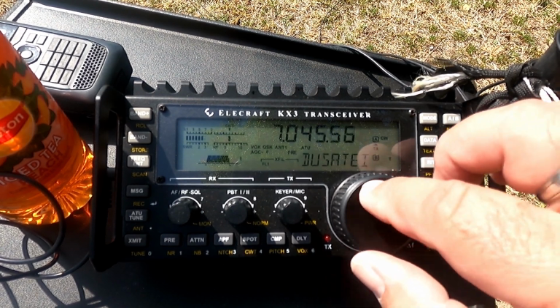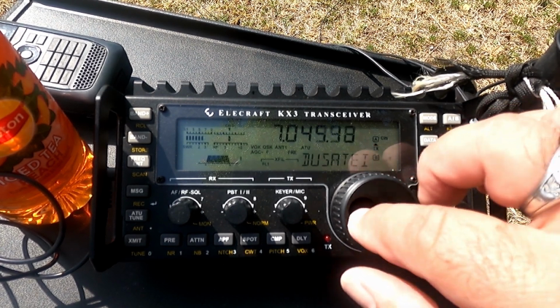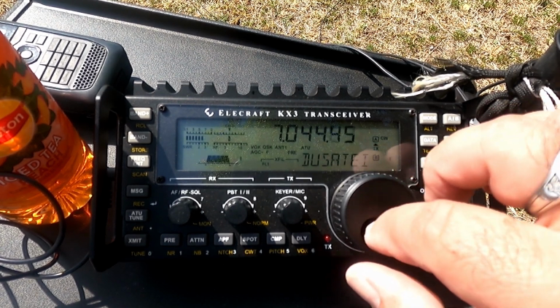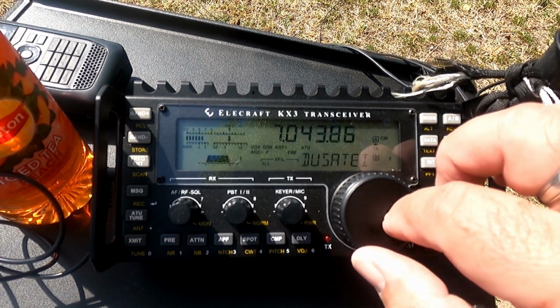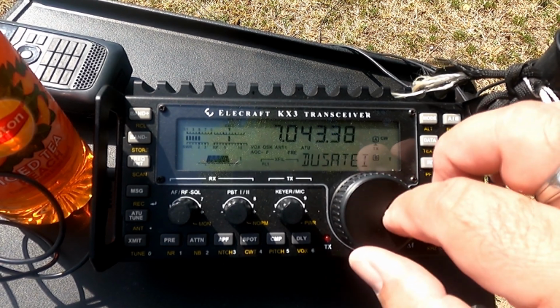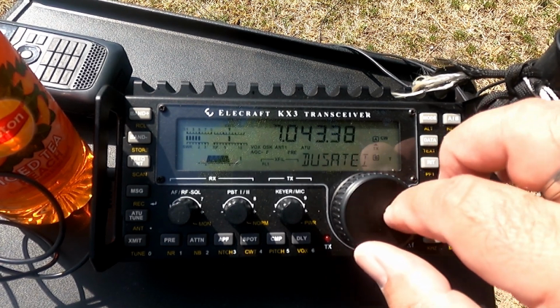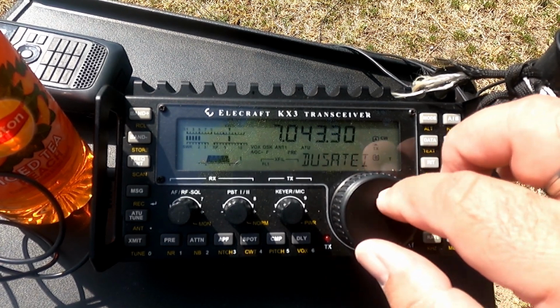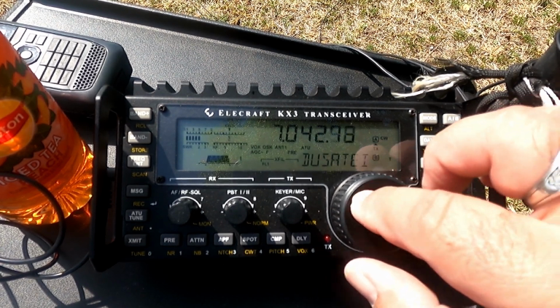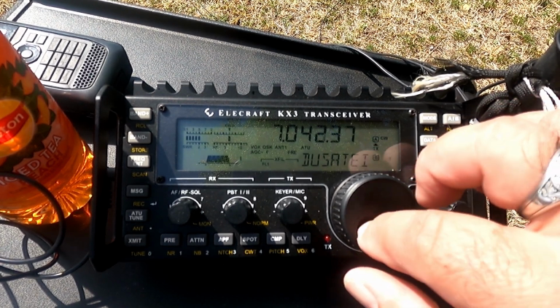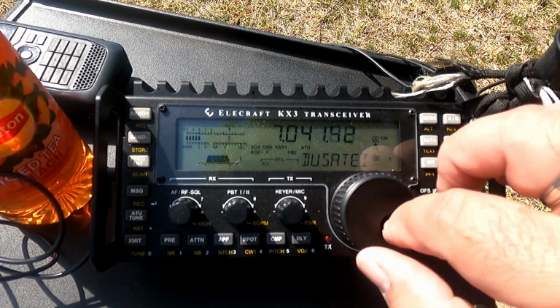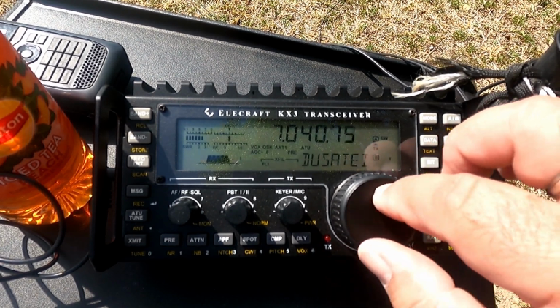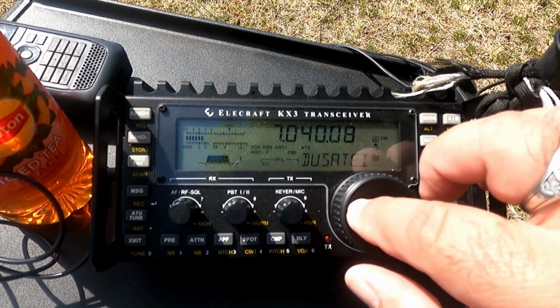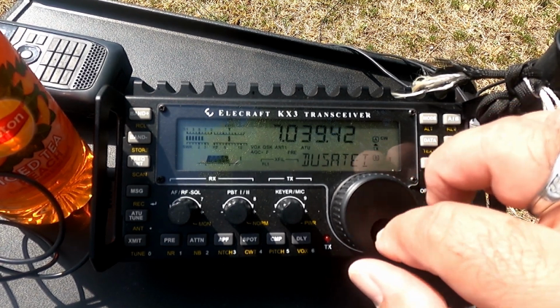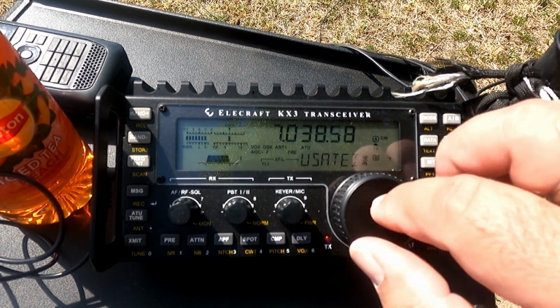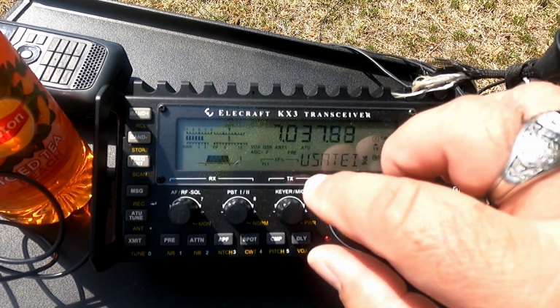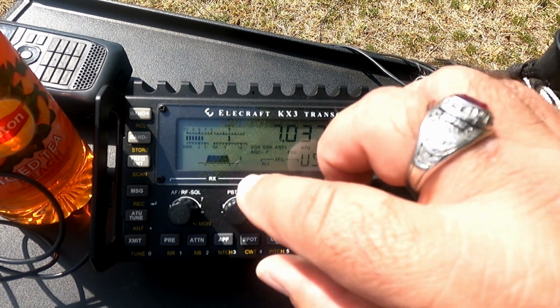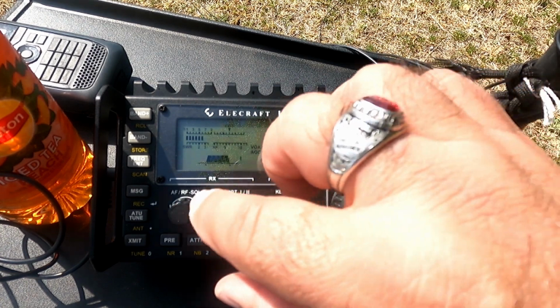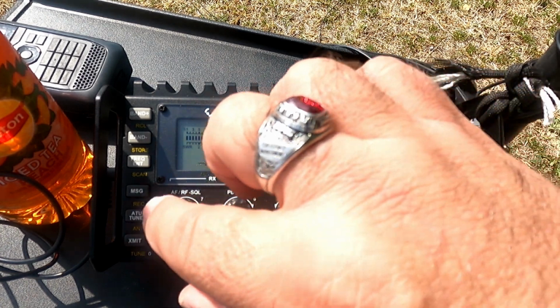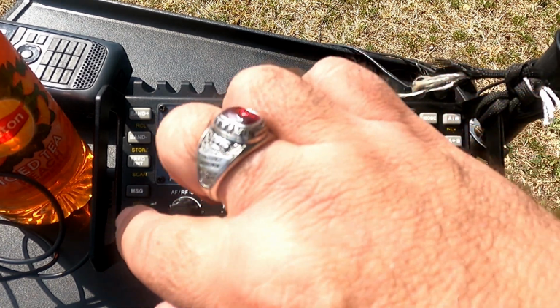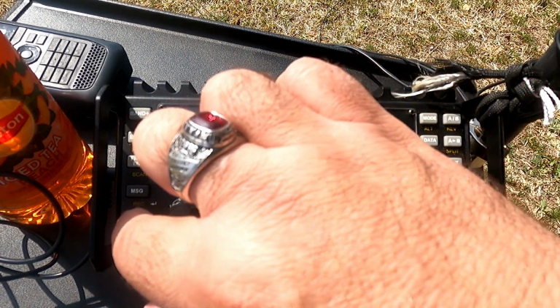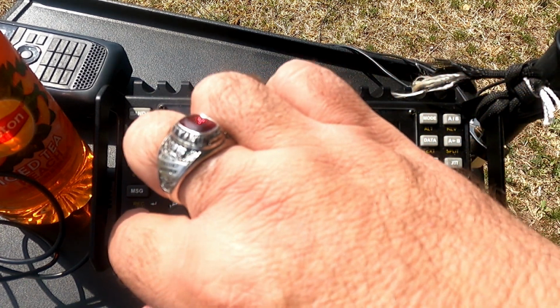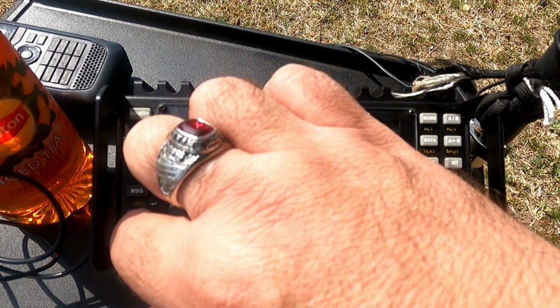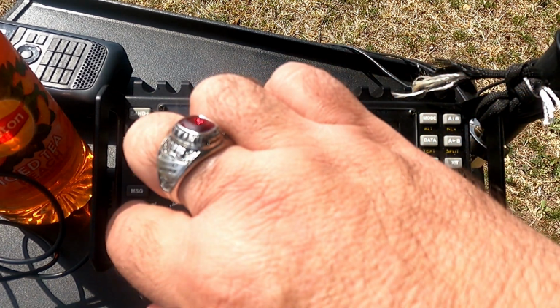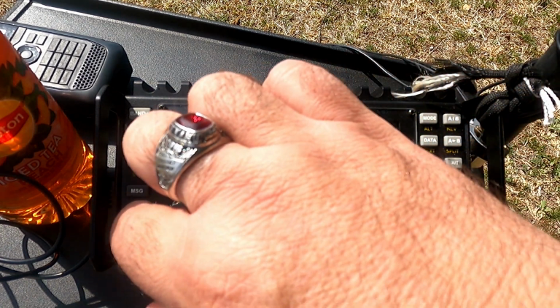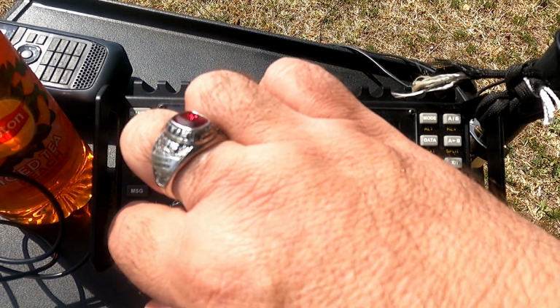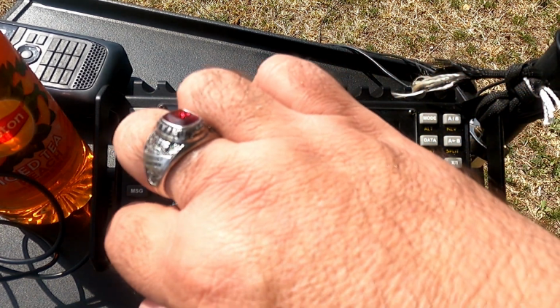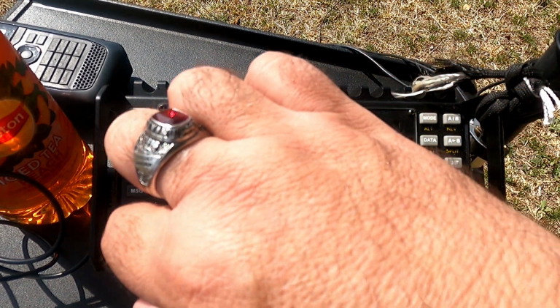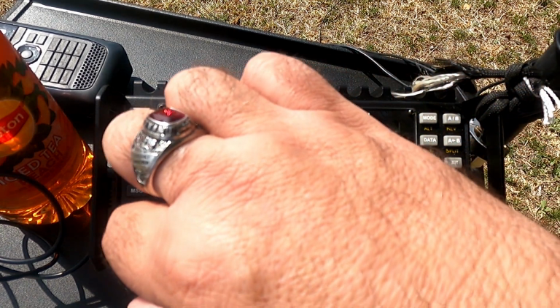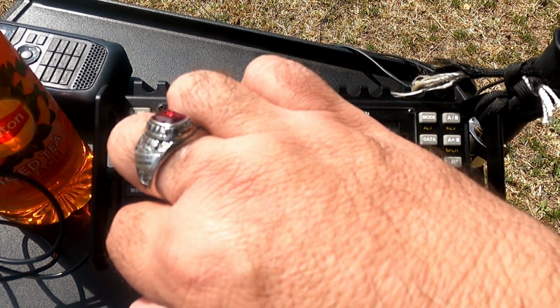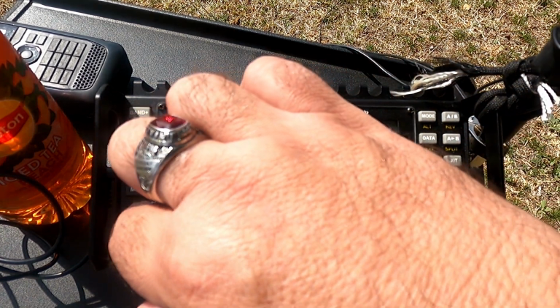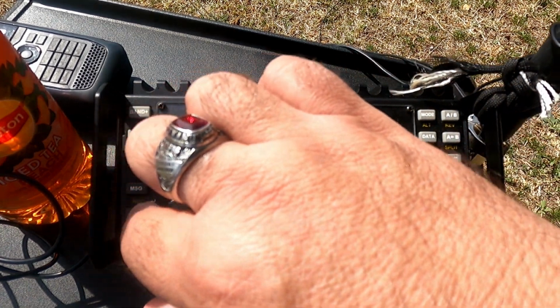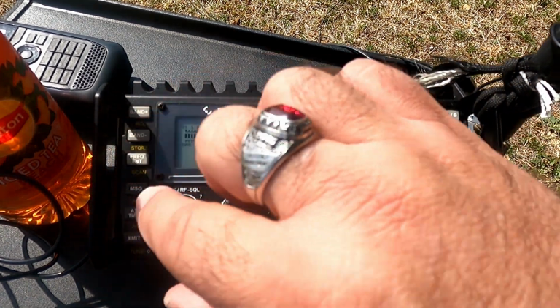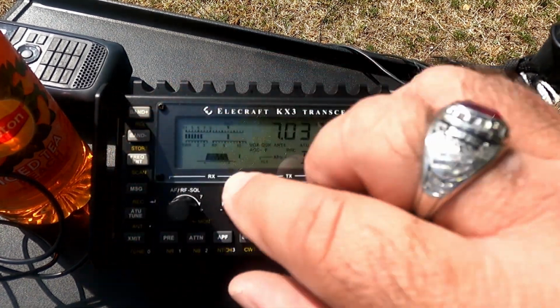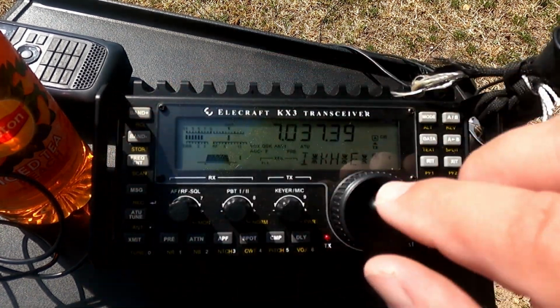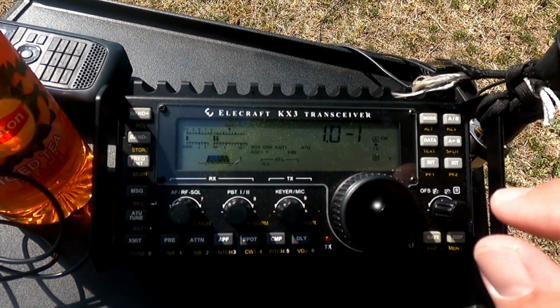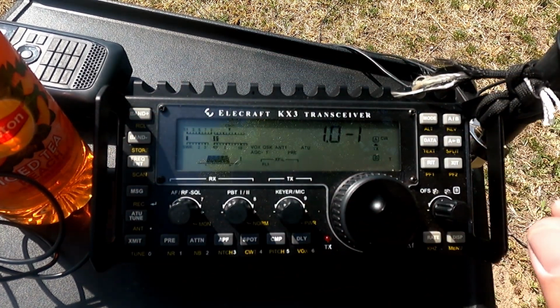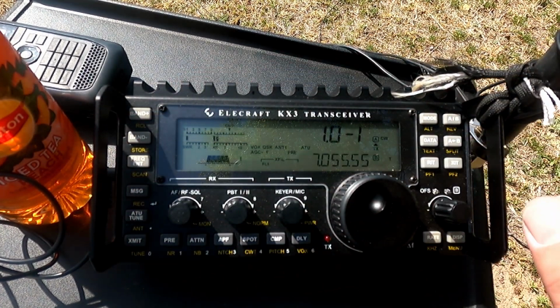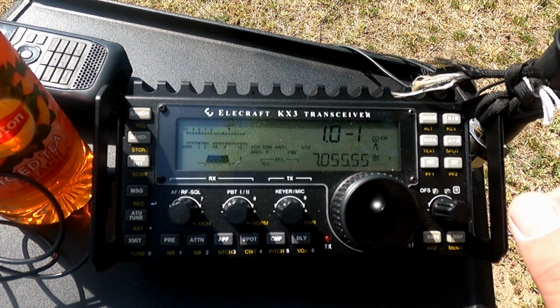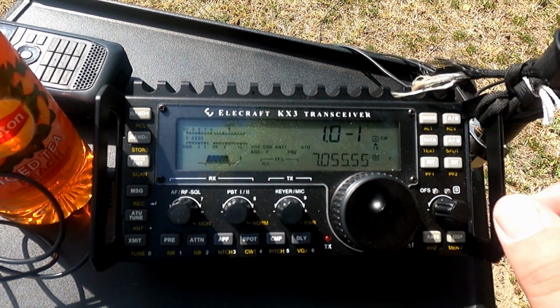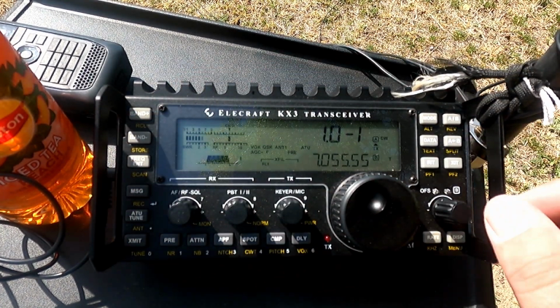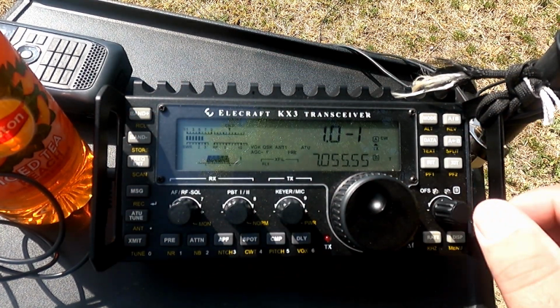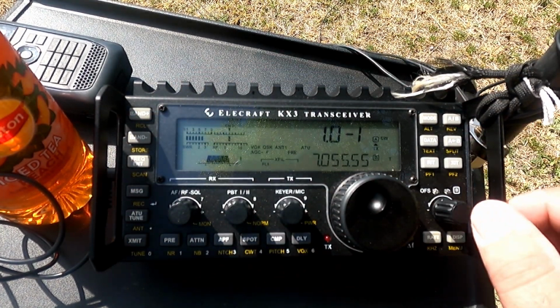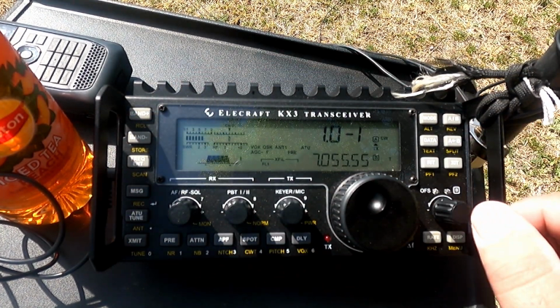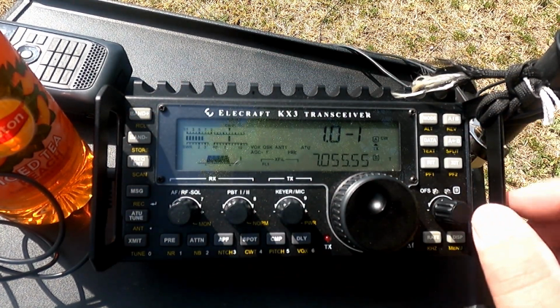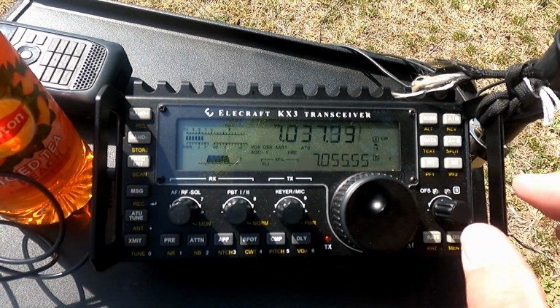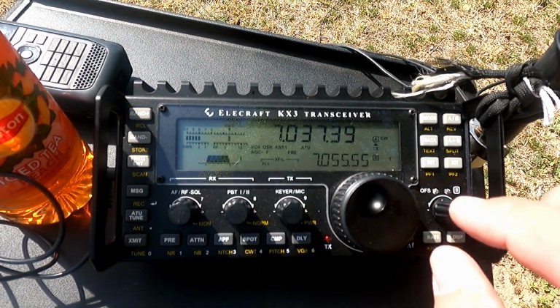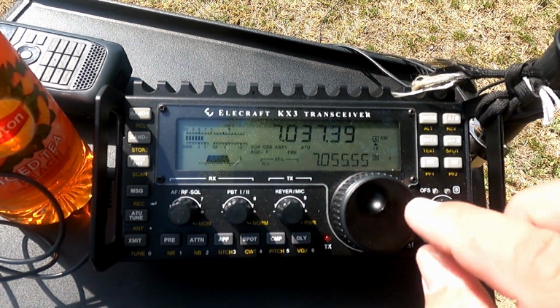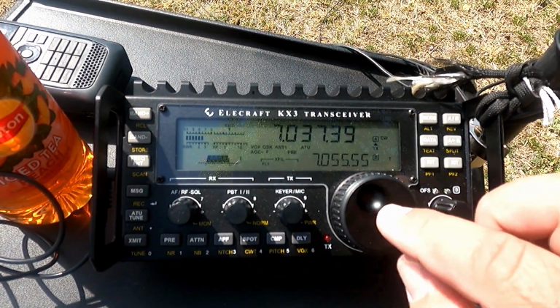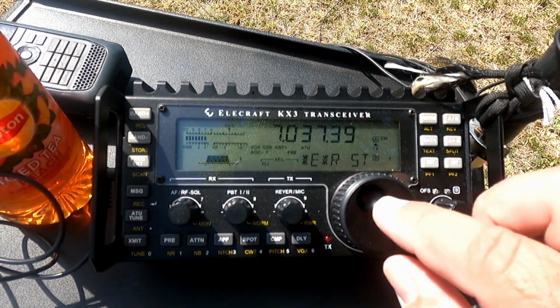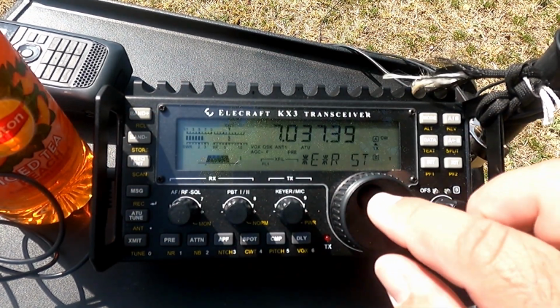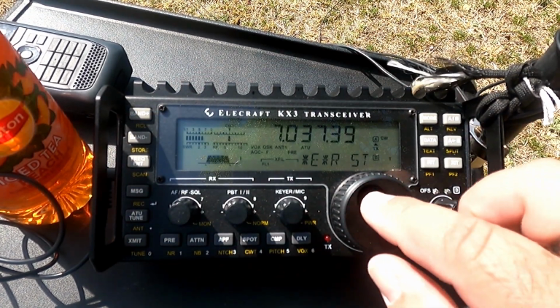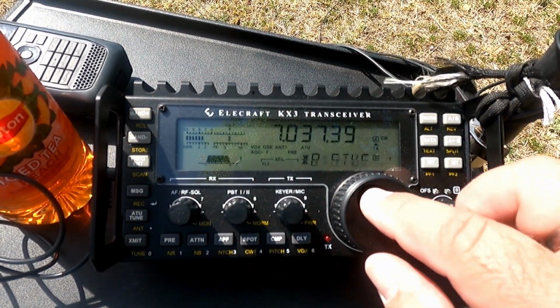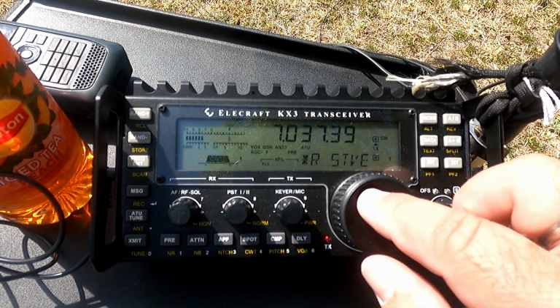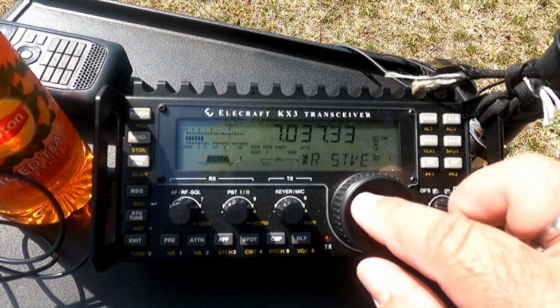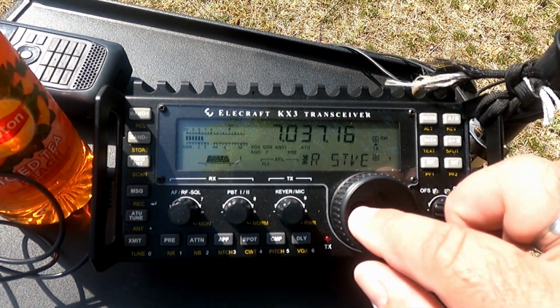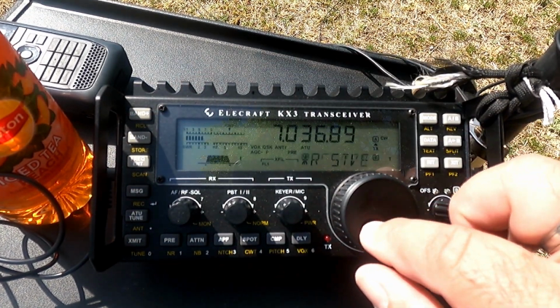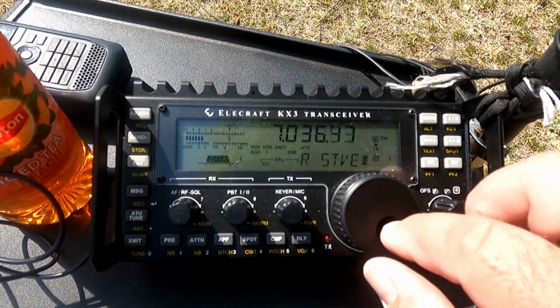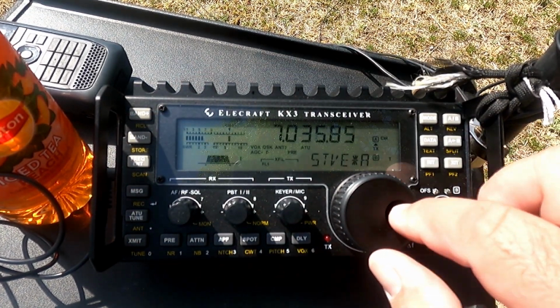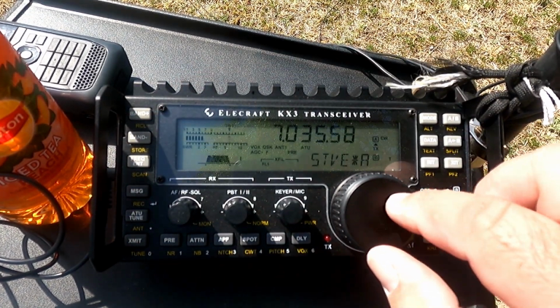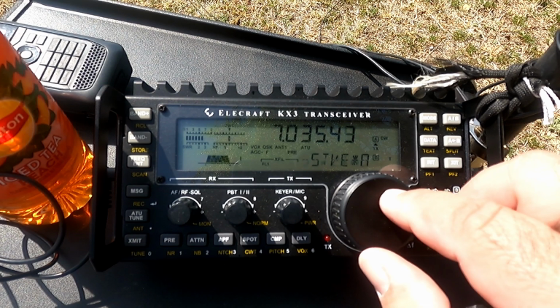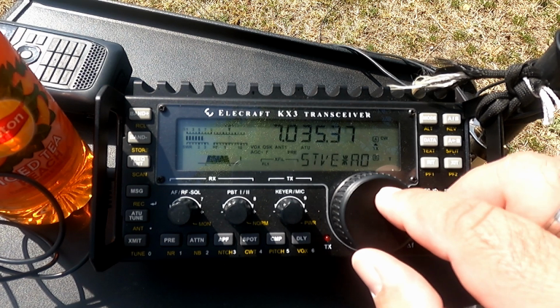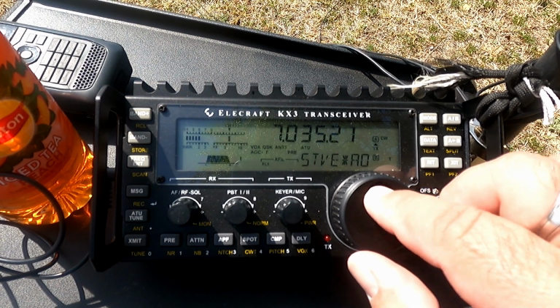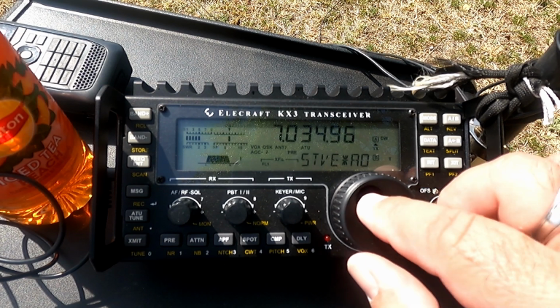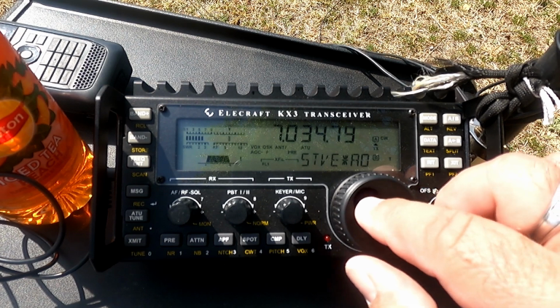I hit the tune button over here. It says it's tuned.